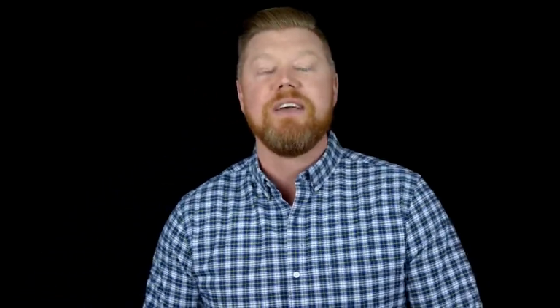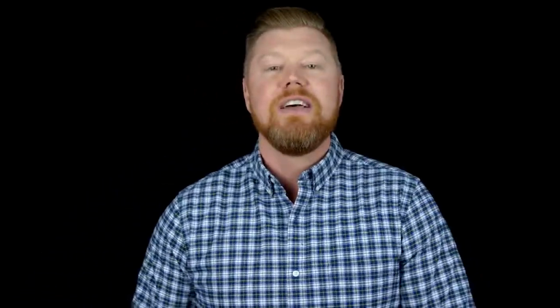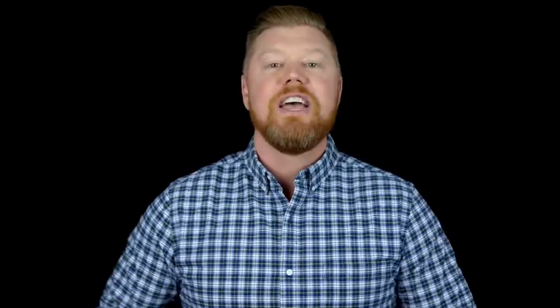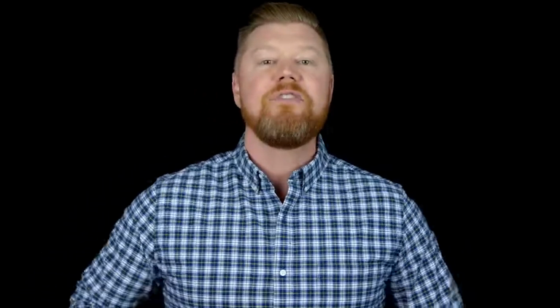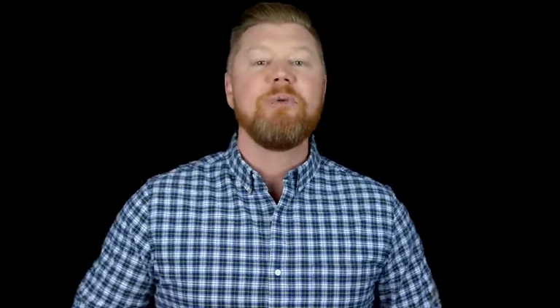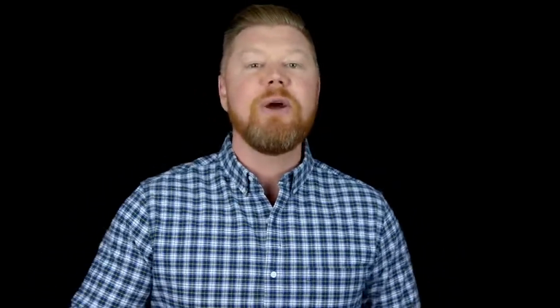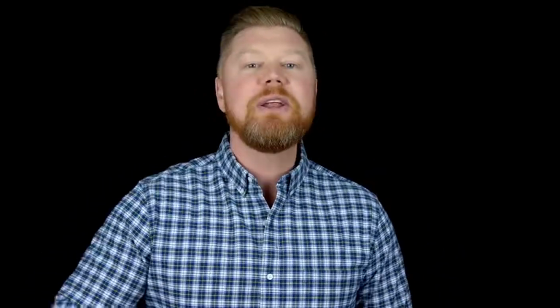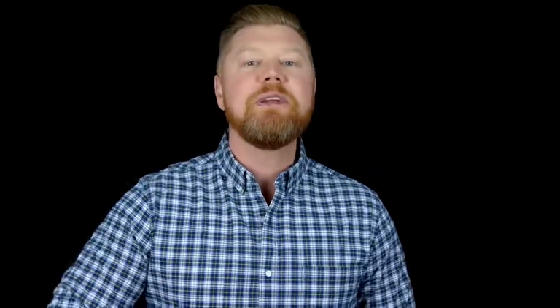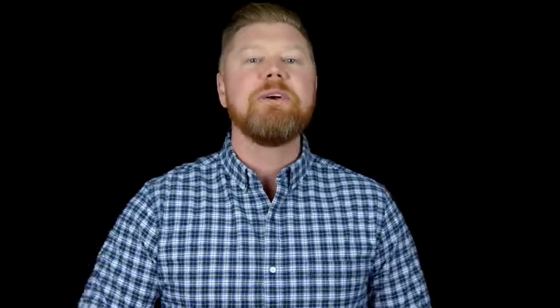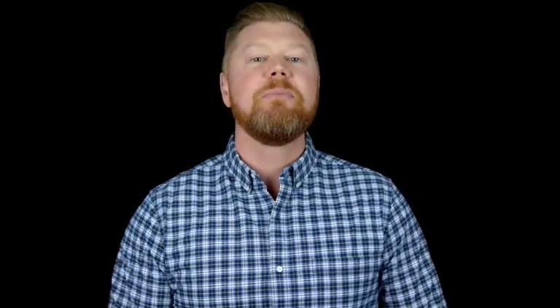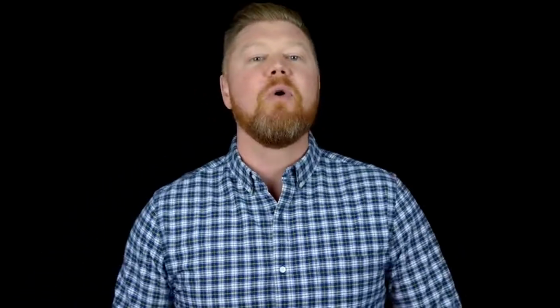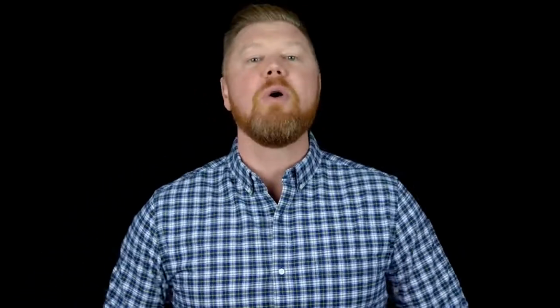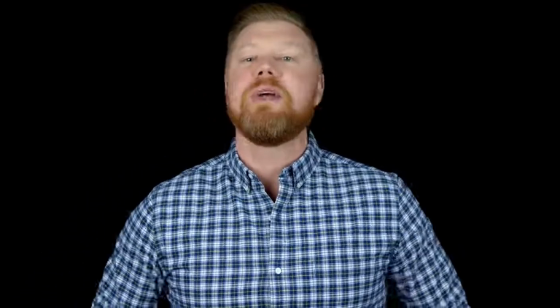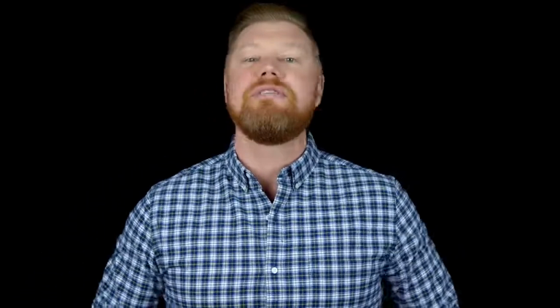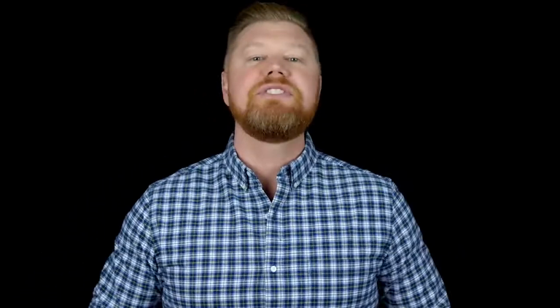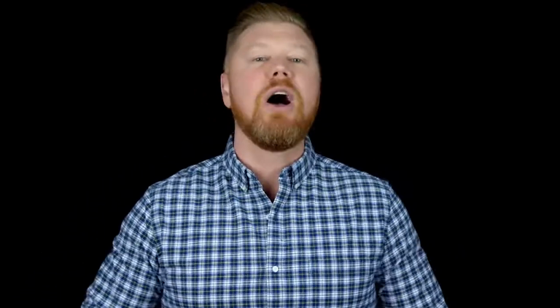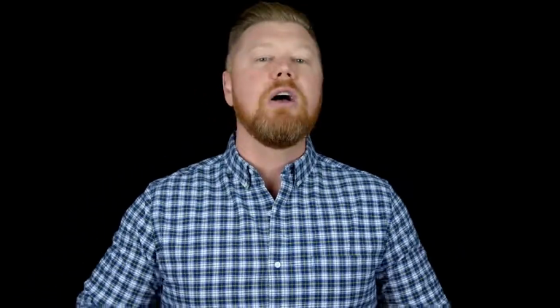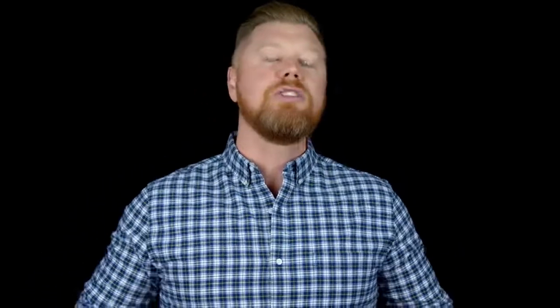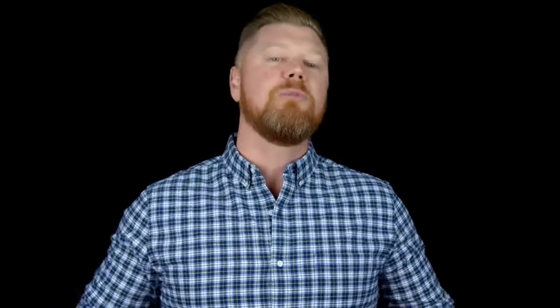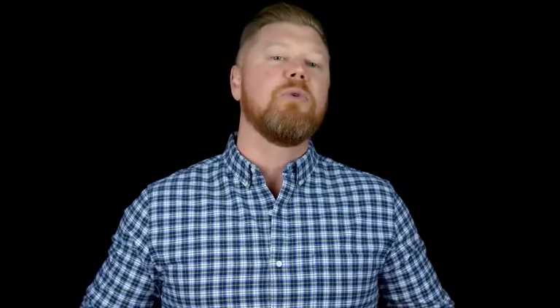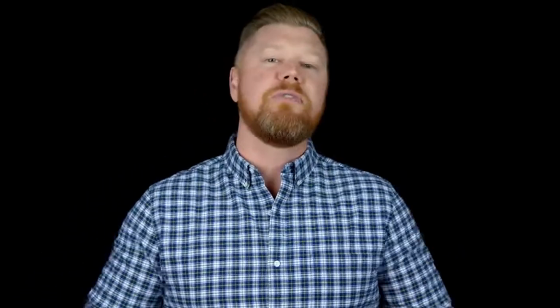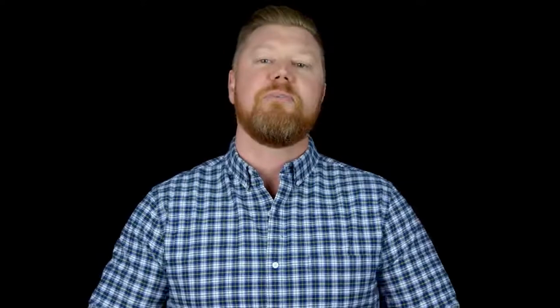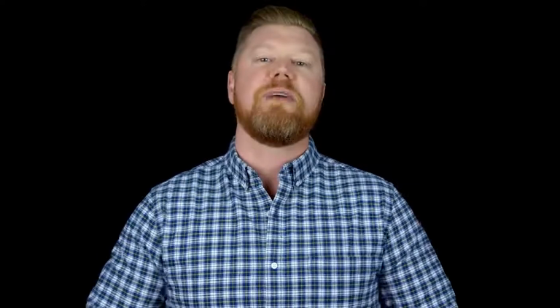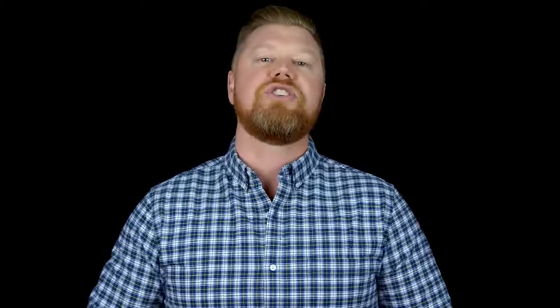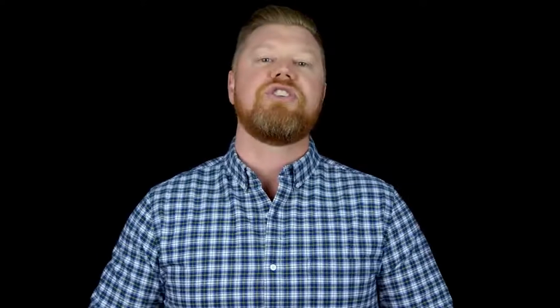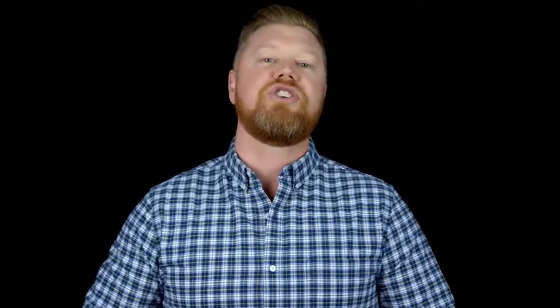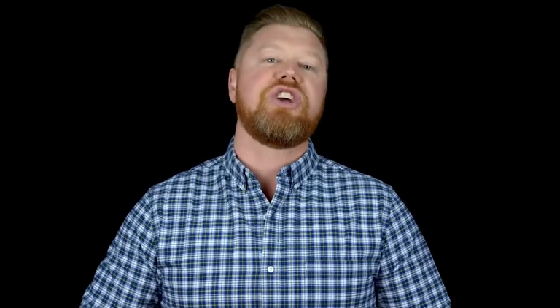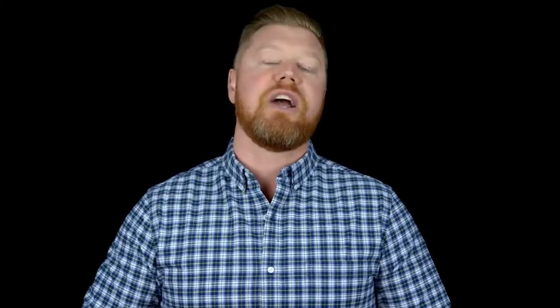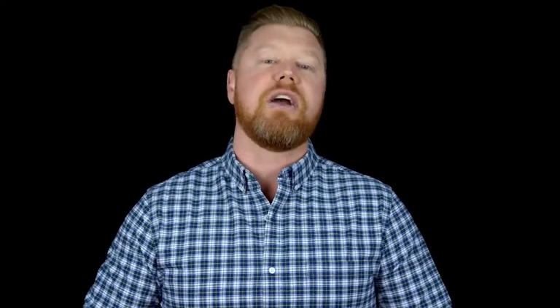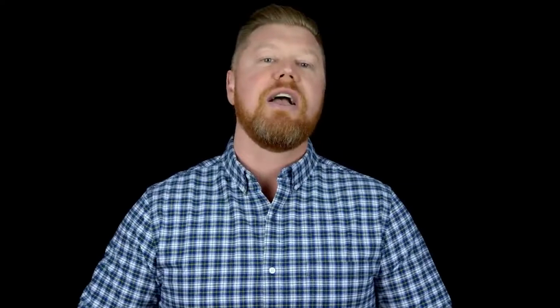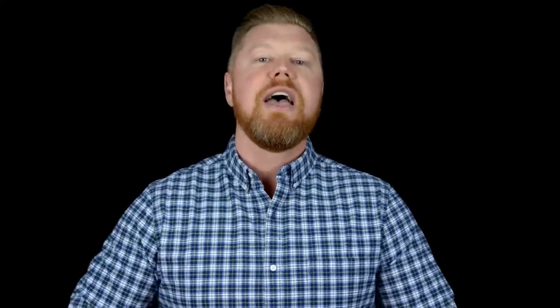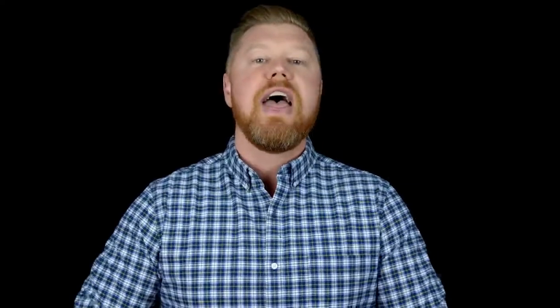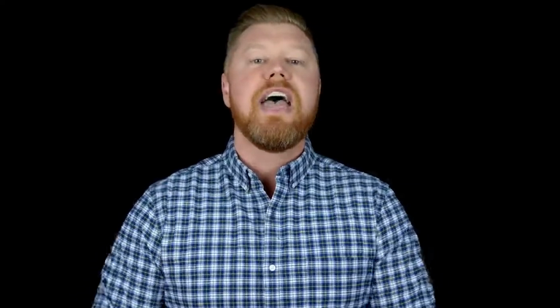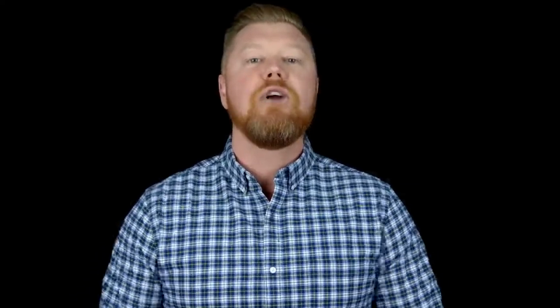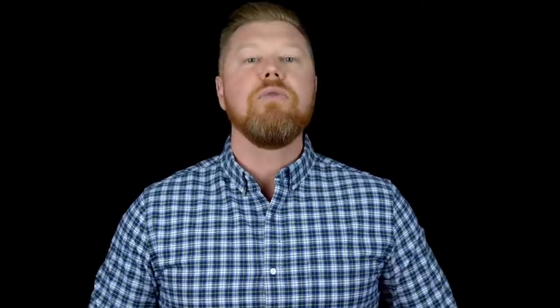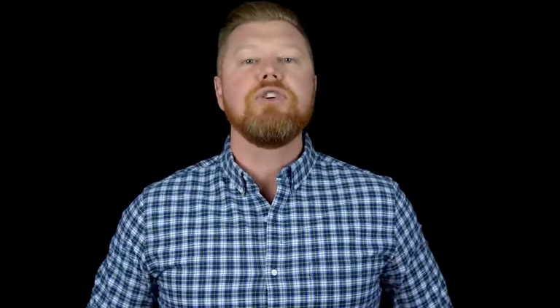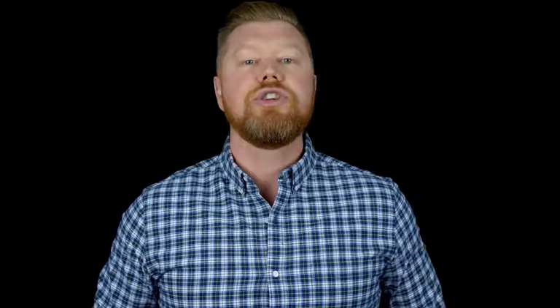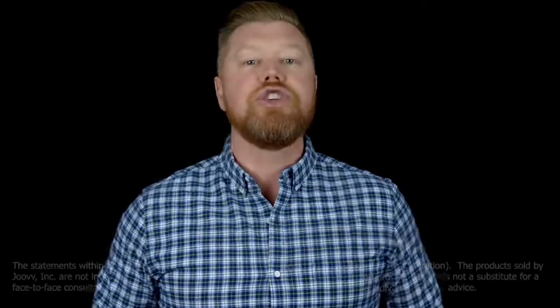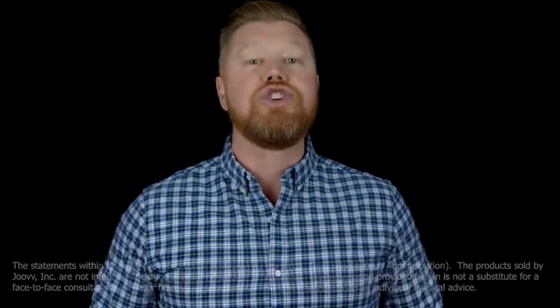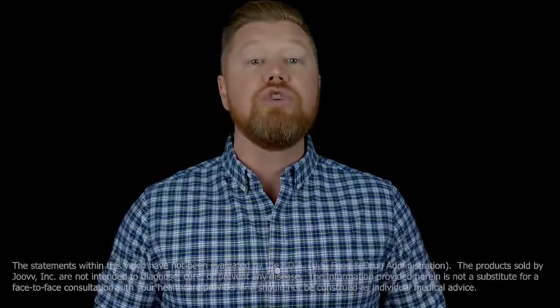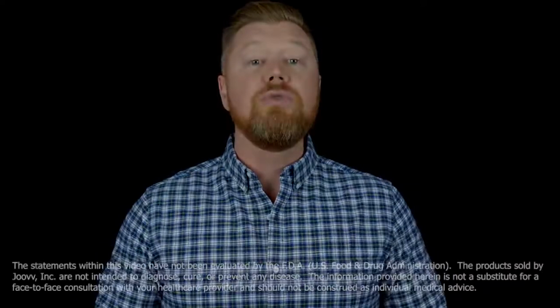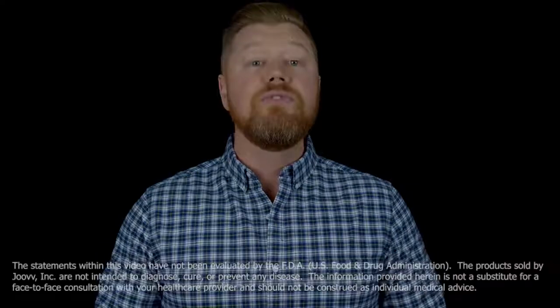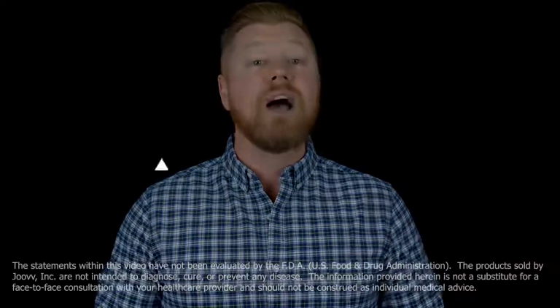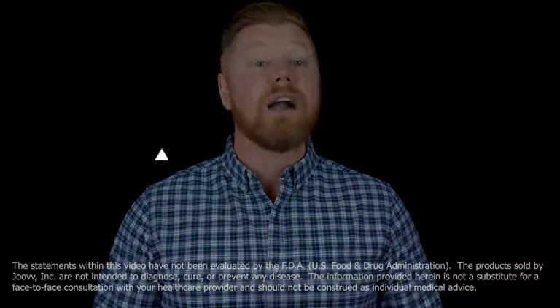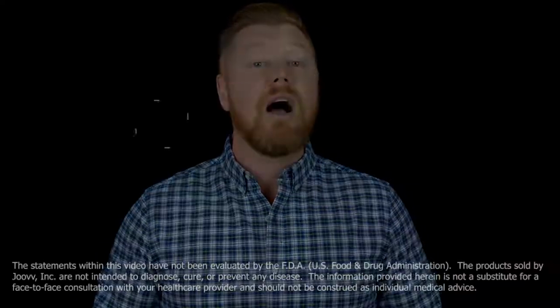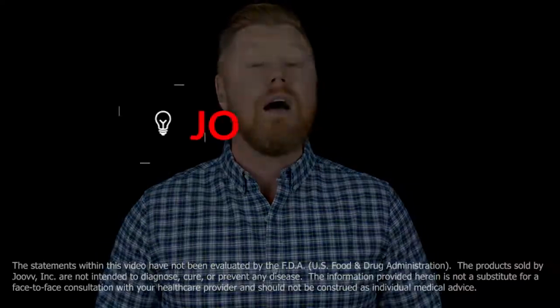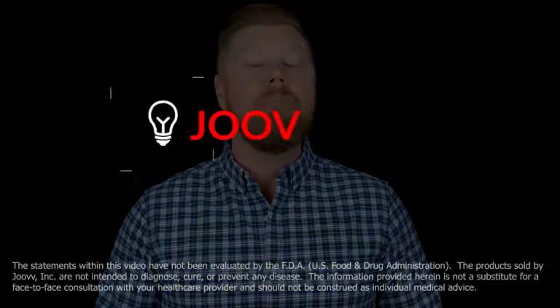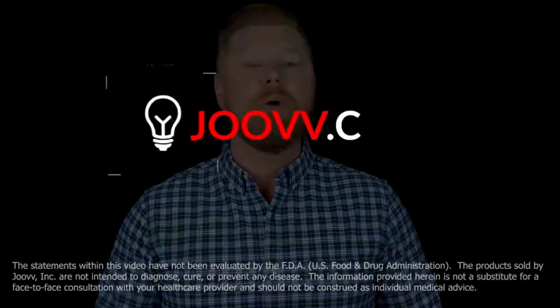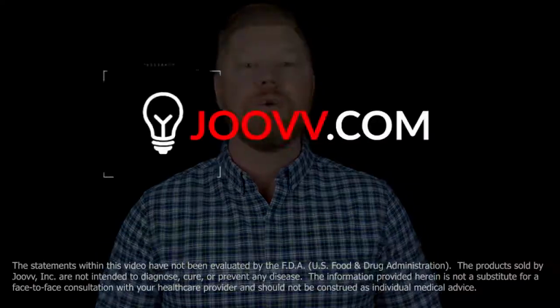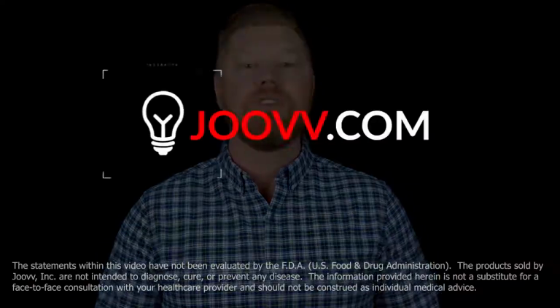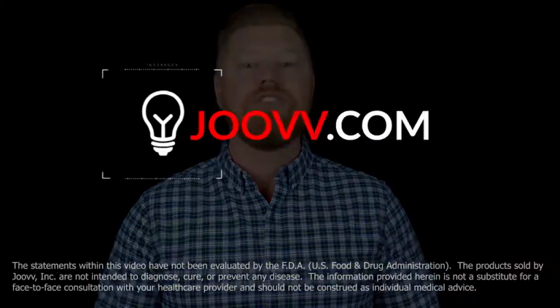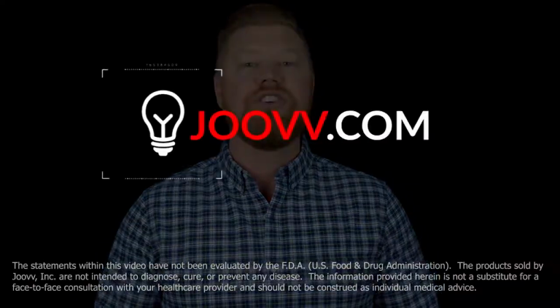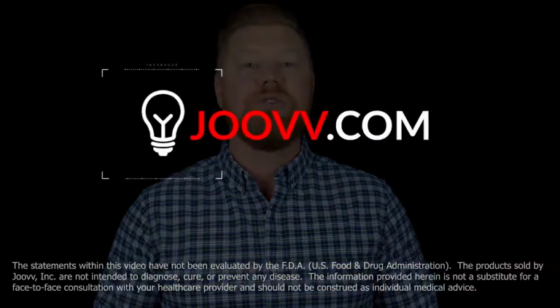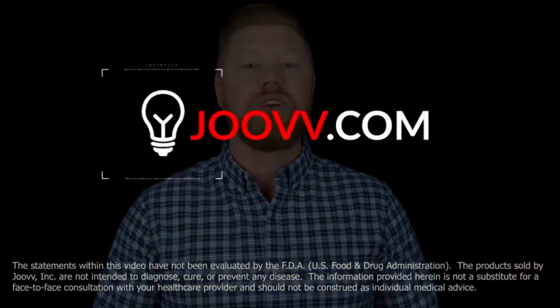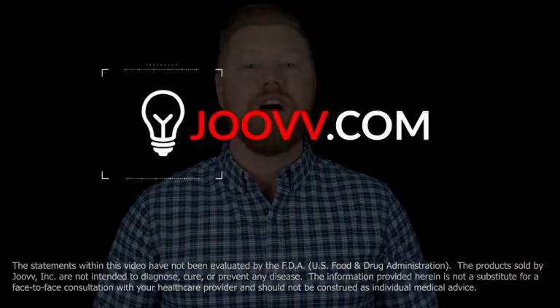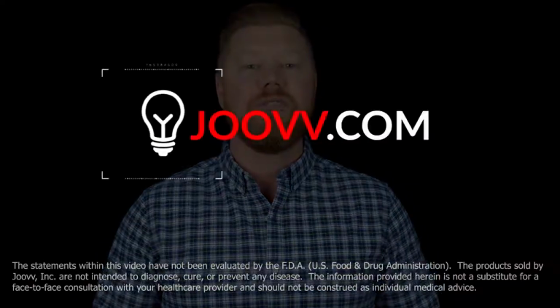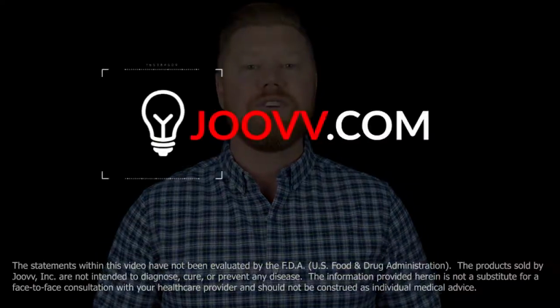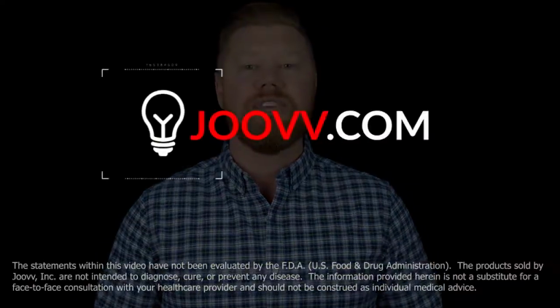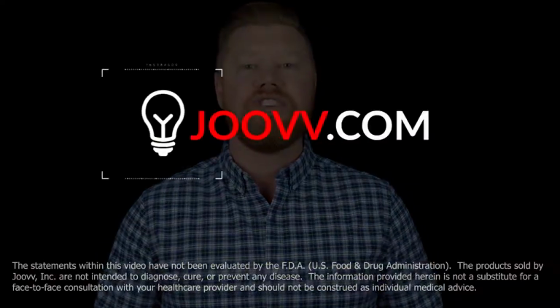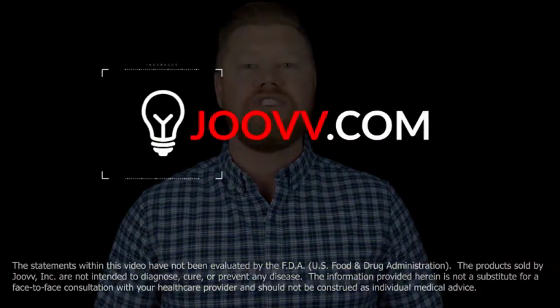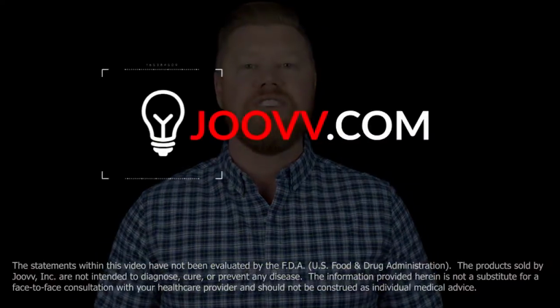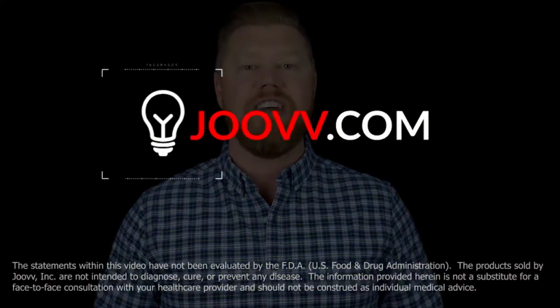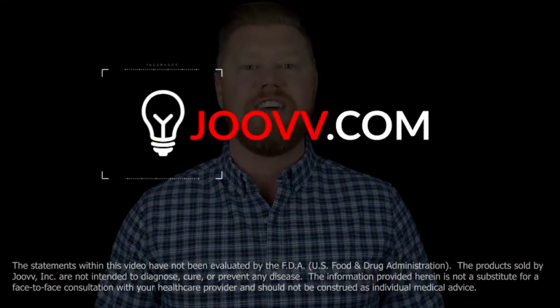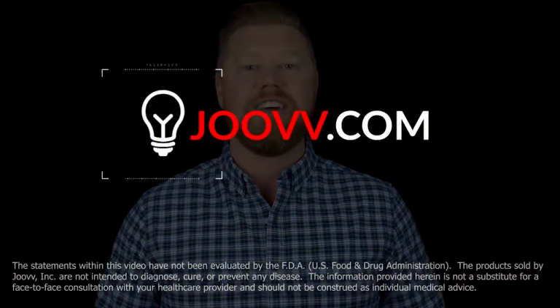If you're ready to learn more, we have tons more information to share. Head over to juve.com and we'll continue the conversation there.